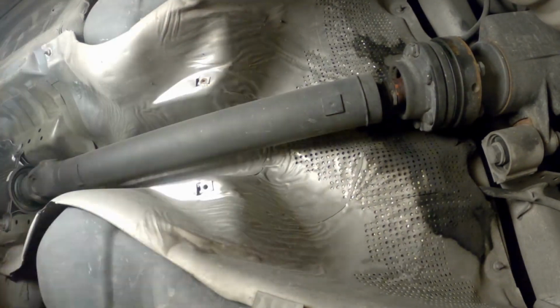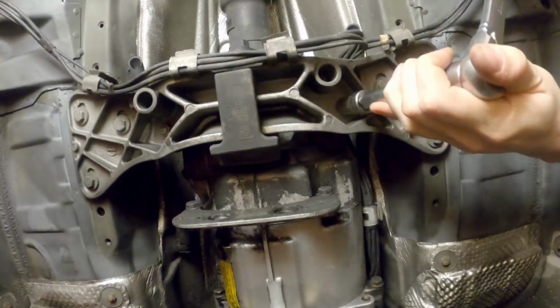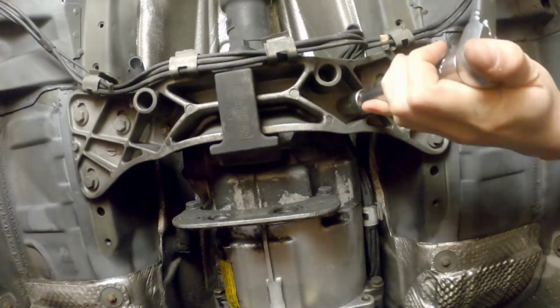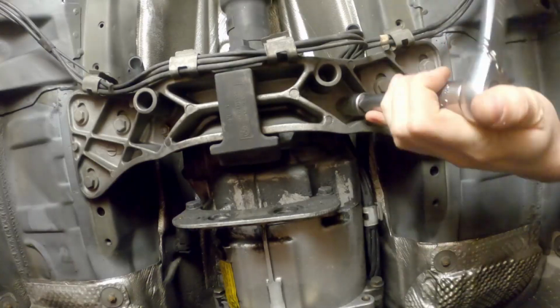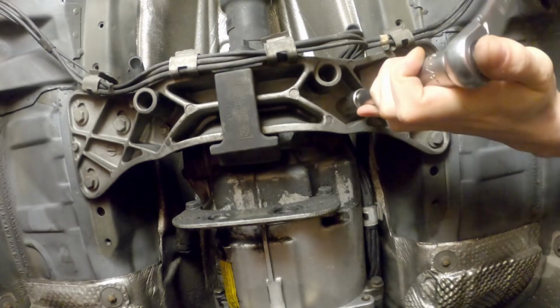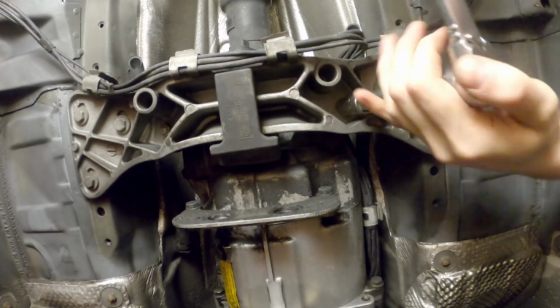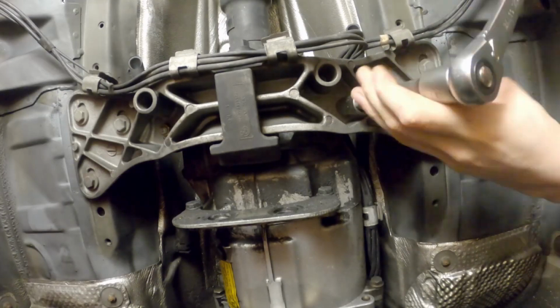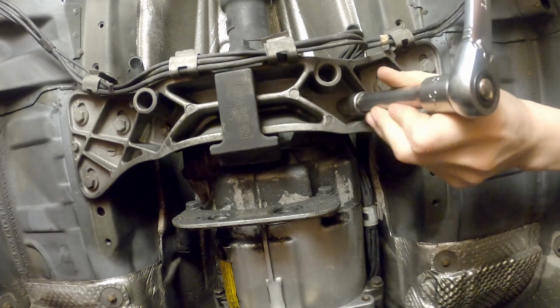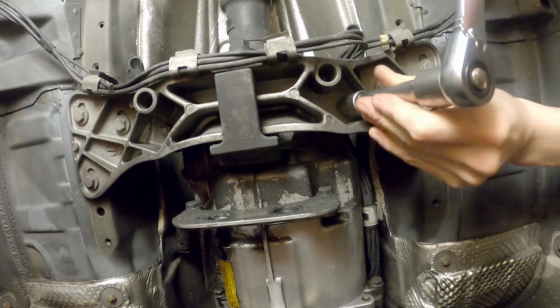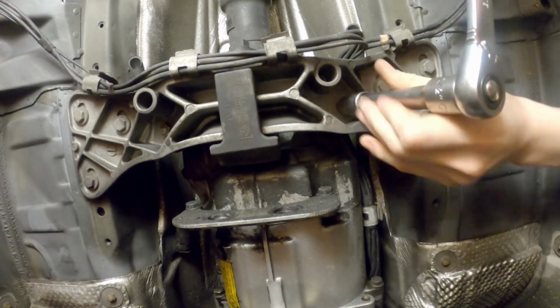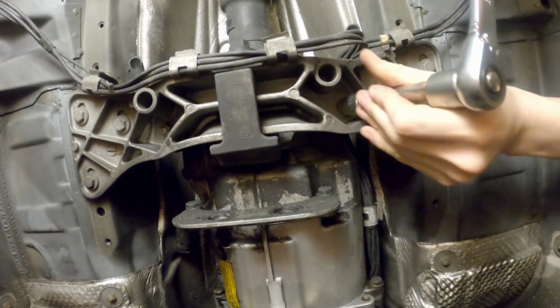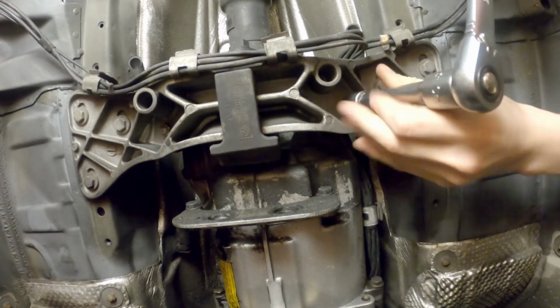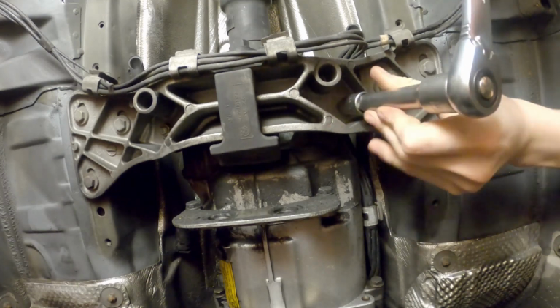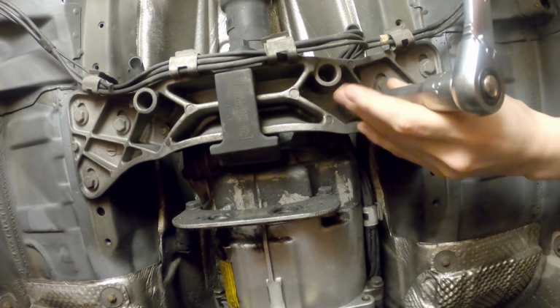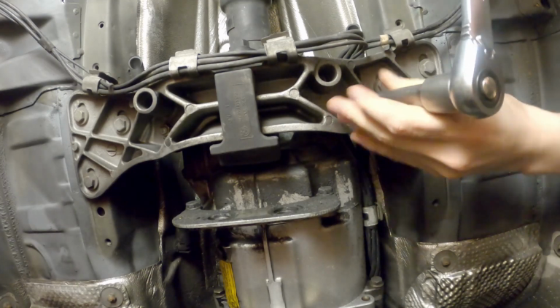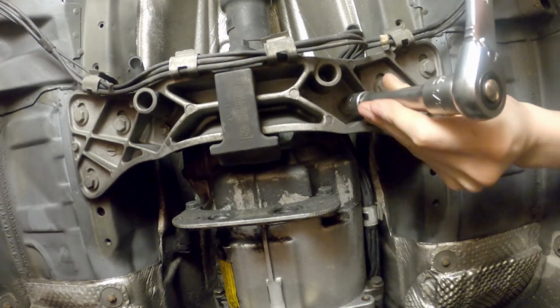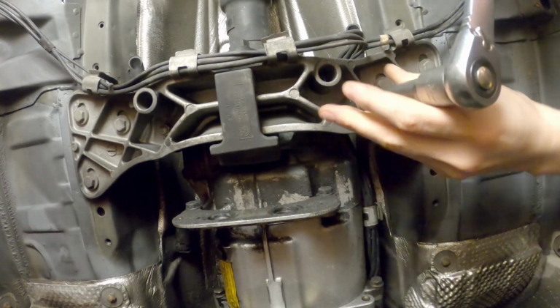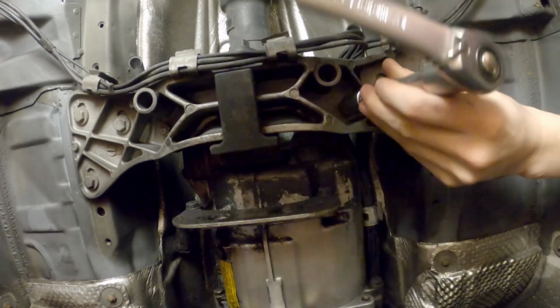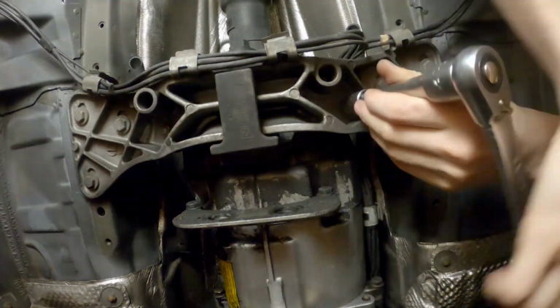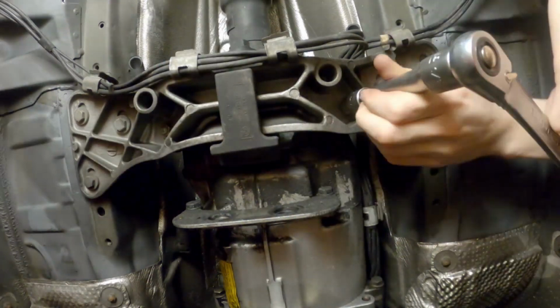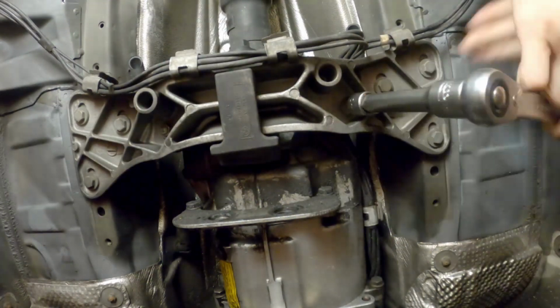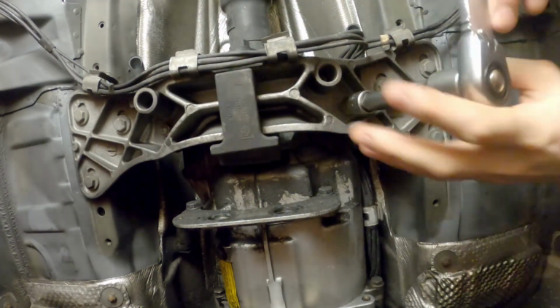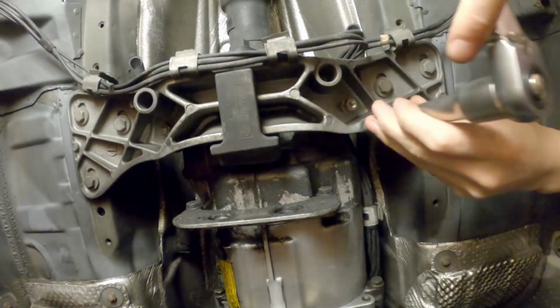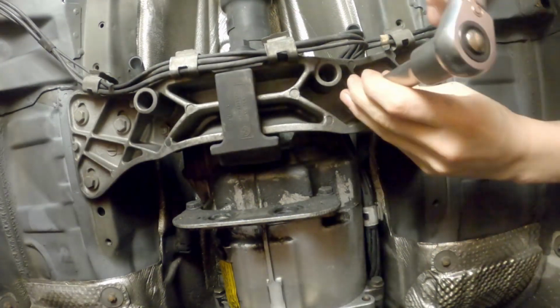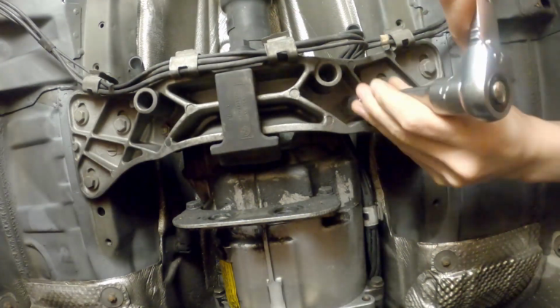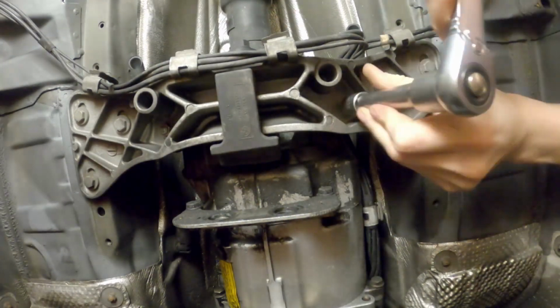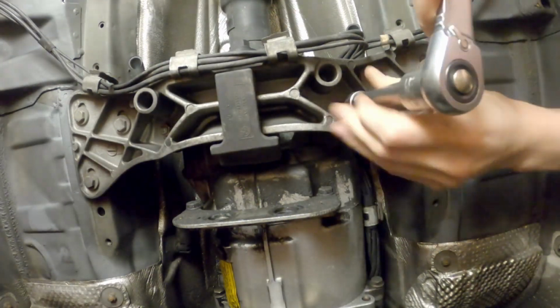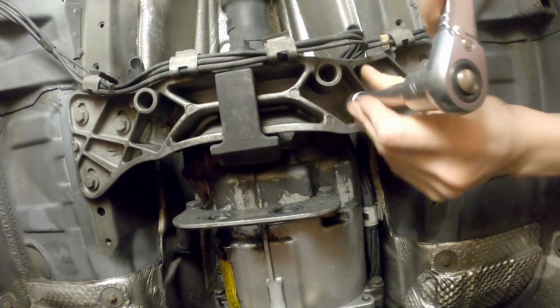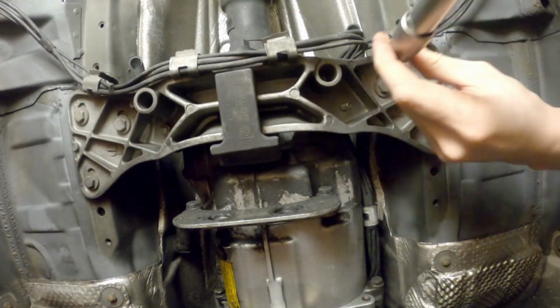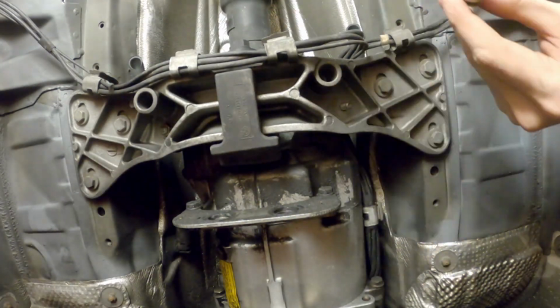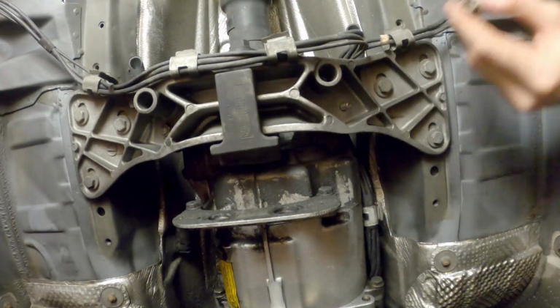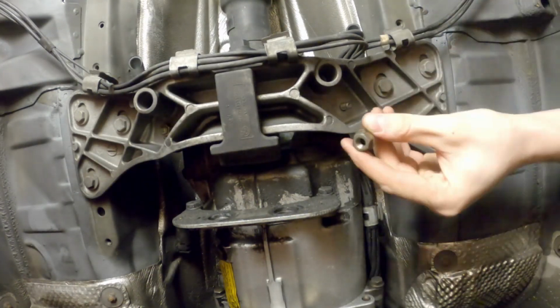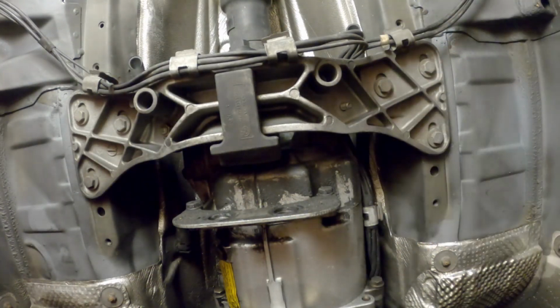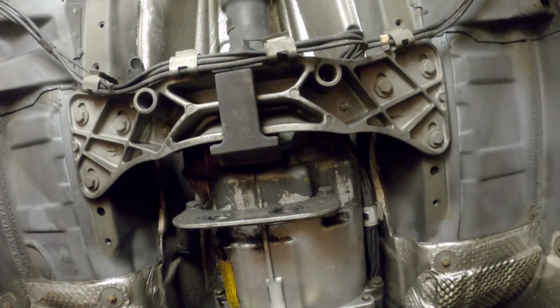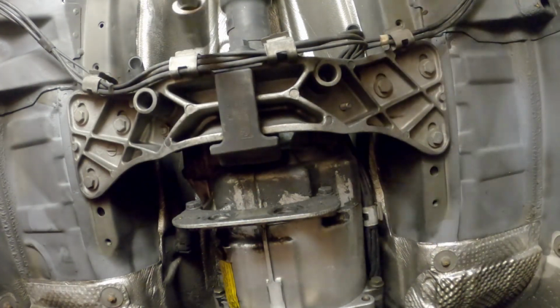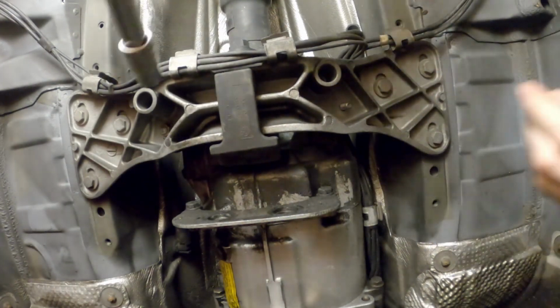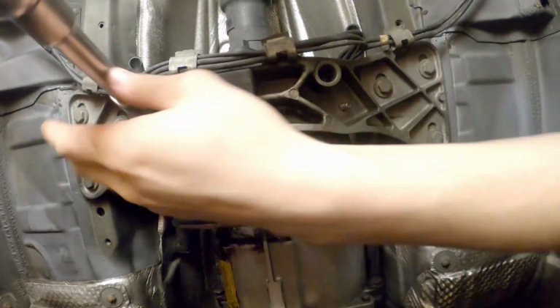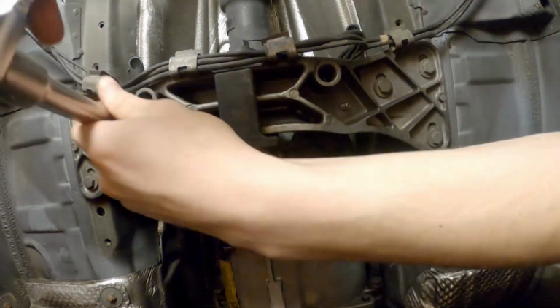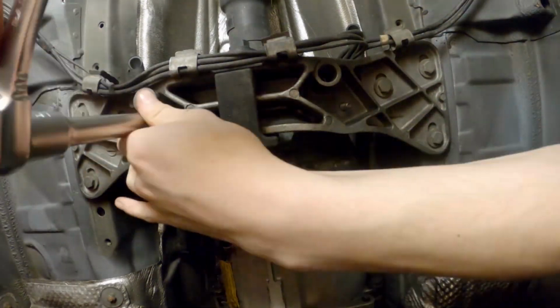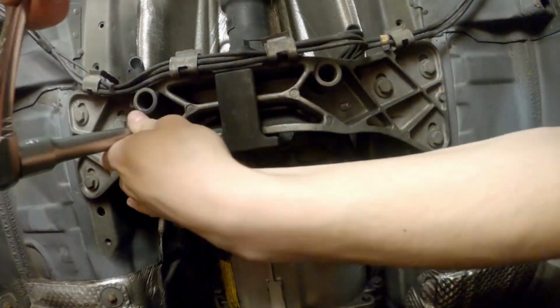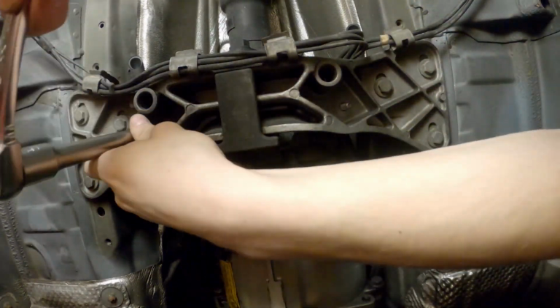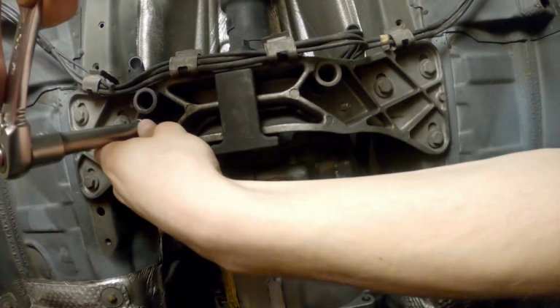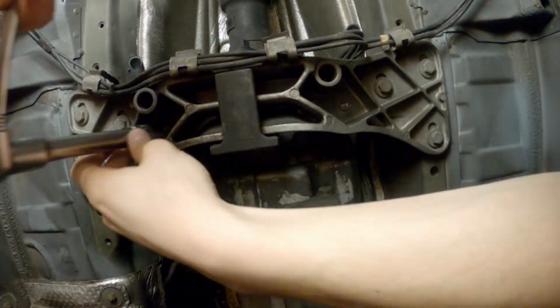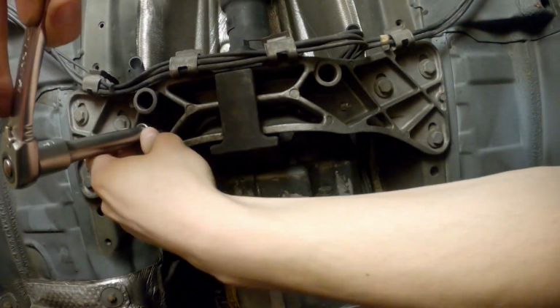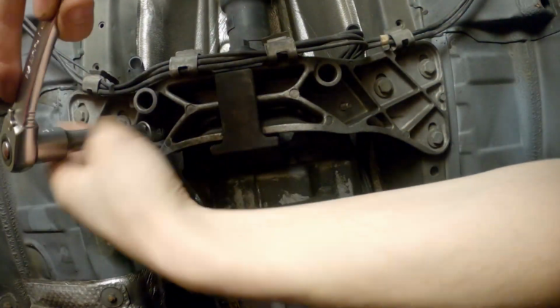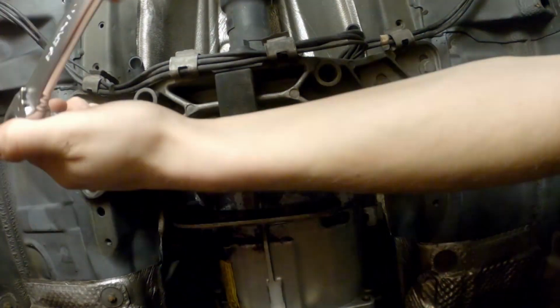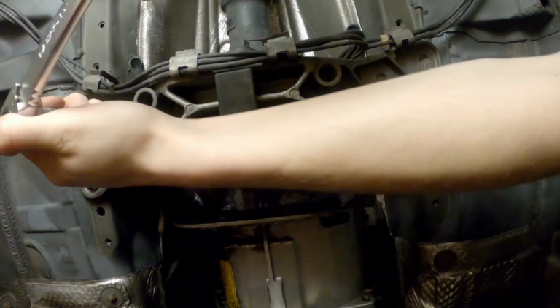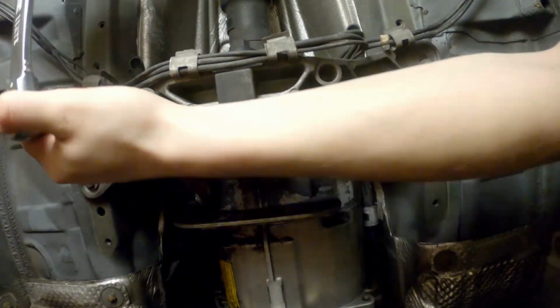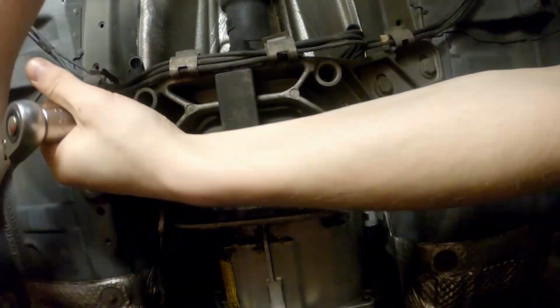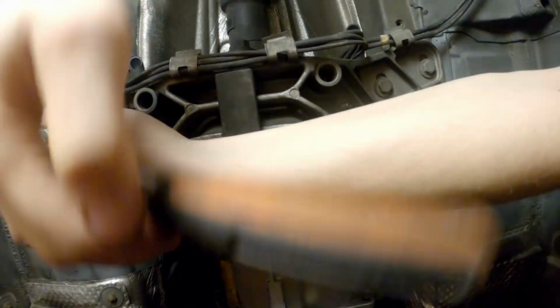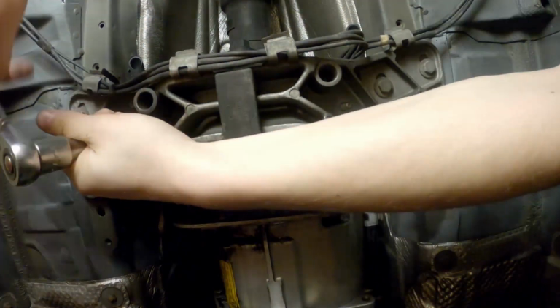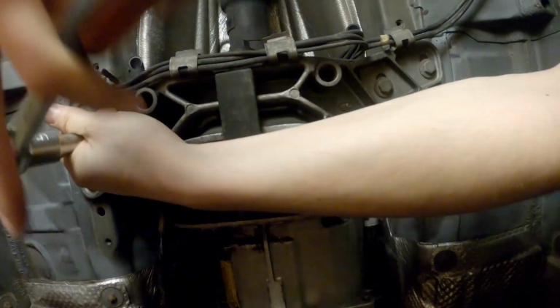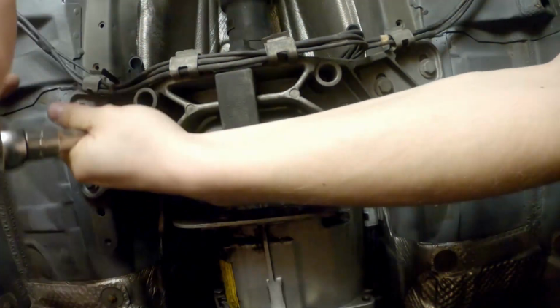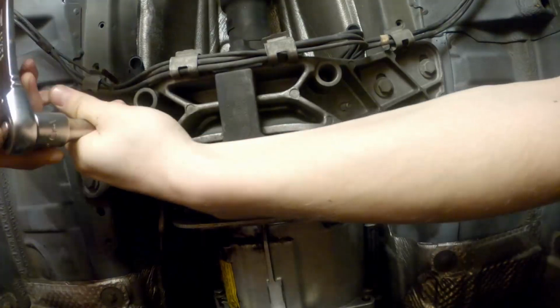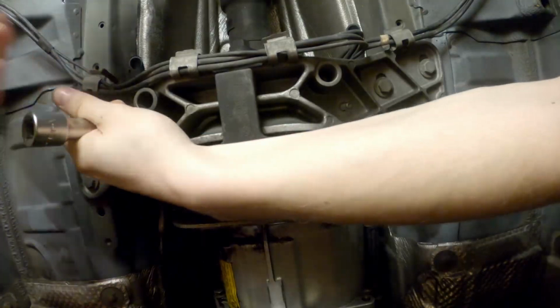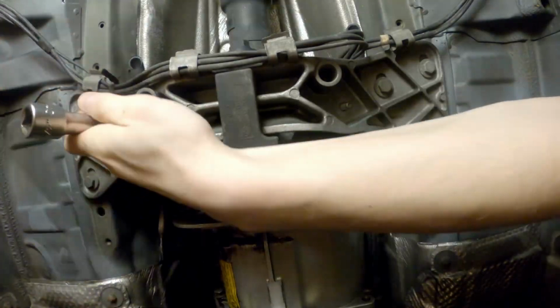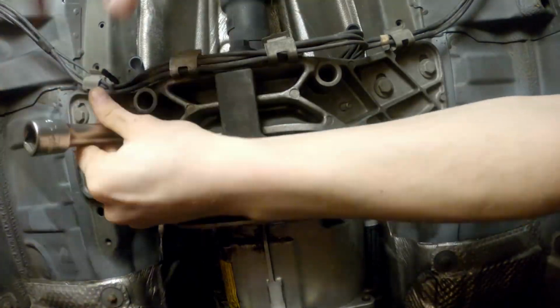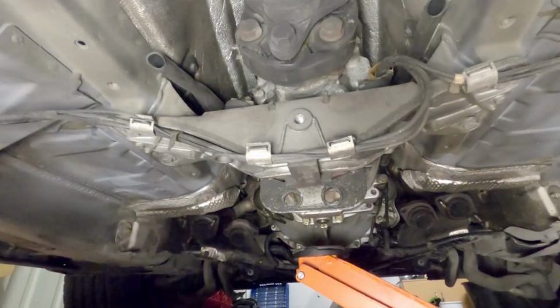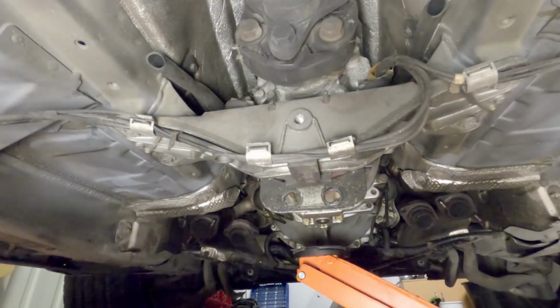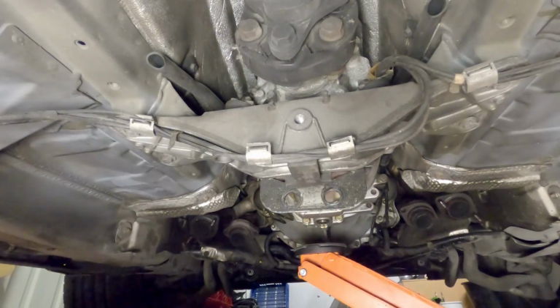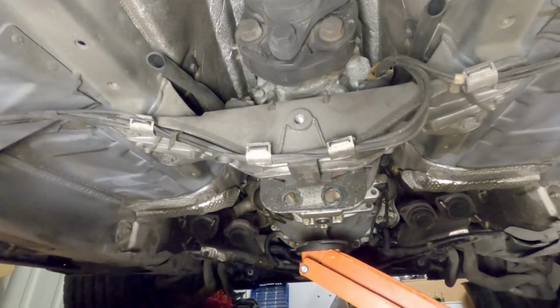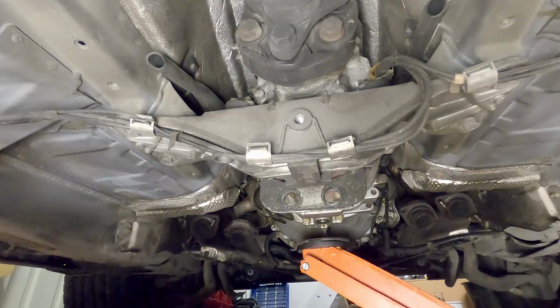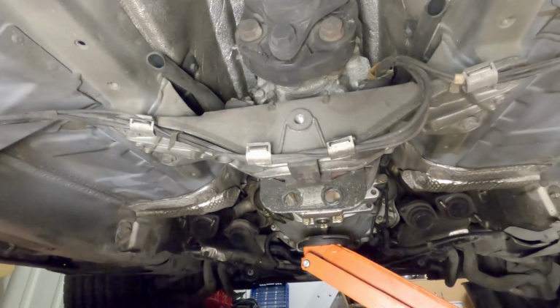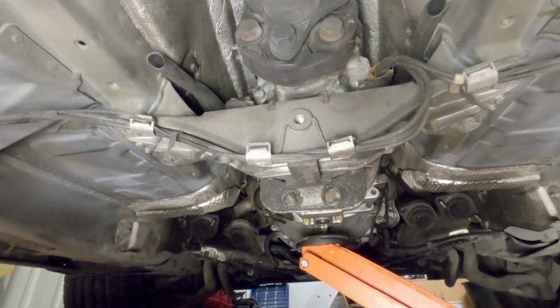To access the flex disc bolts, we'll have to remove the crossmember, so unbolt the mounts and place a support under the transmission.